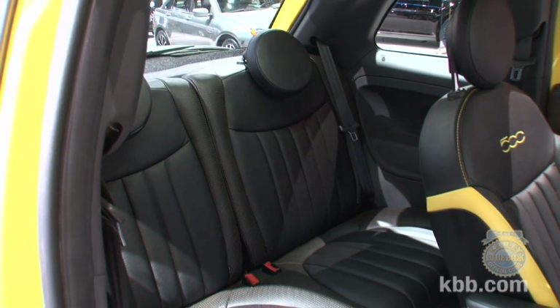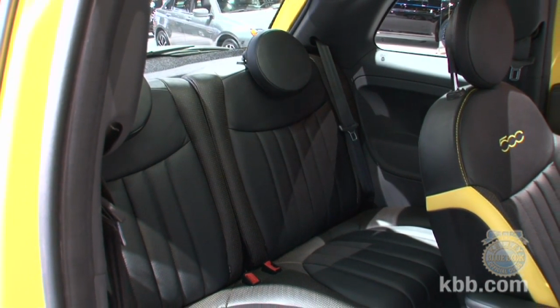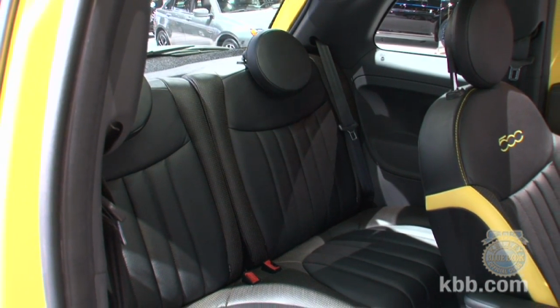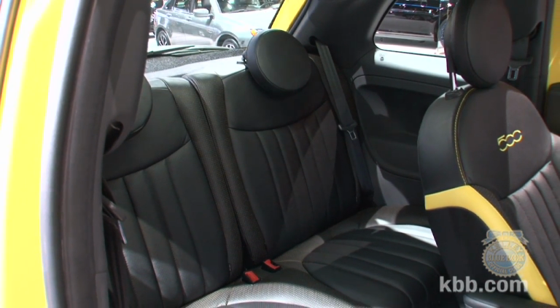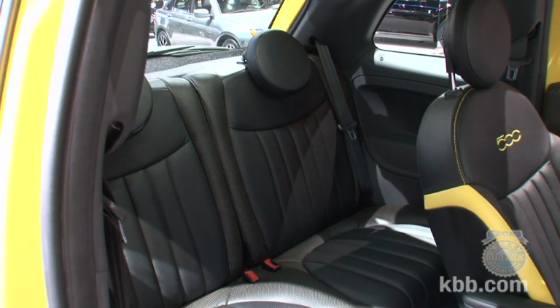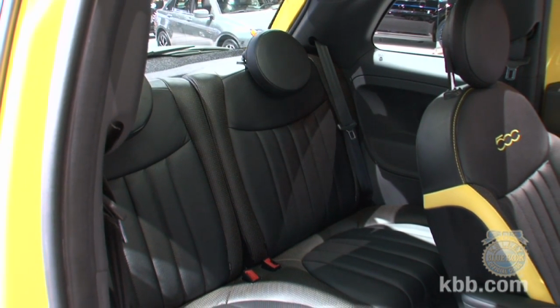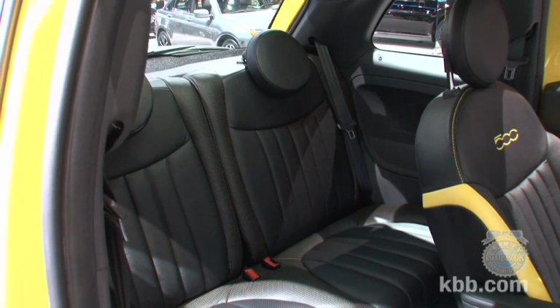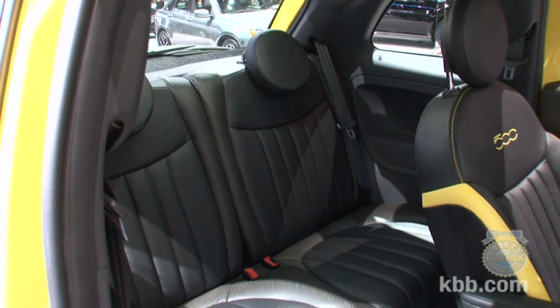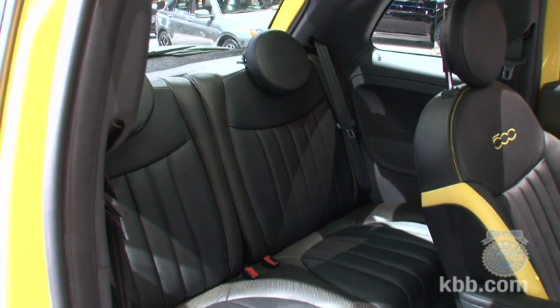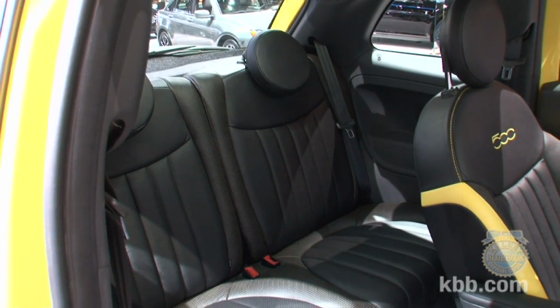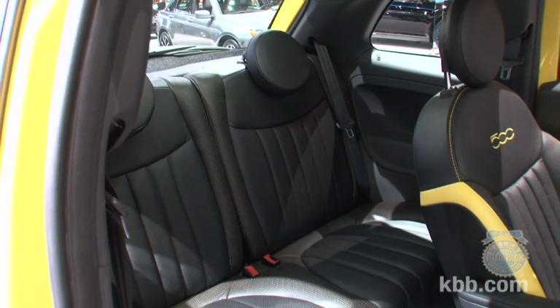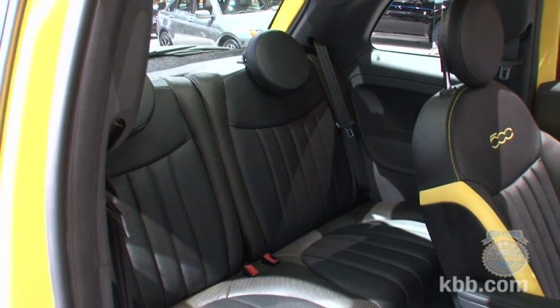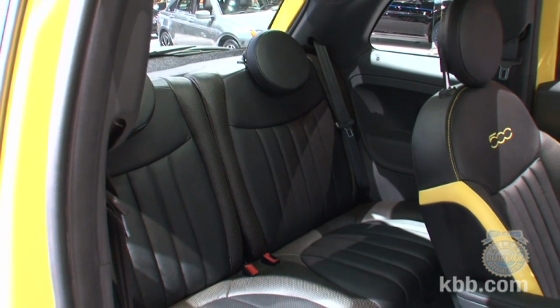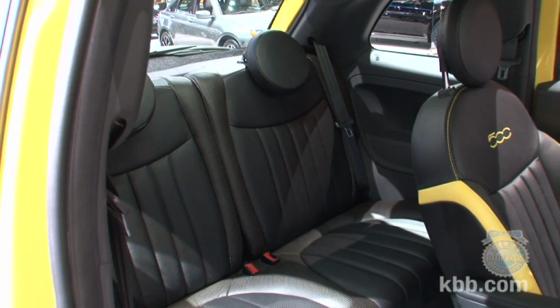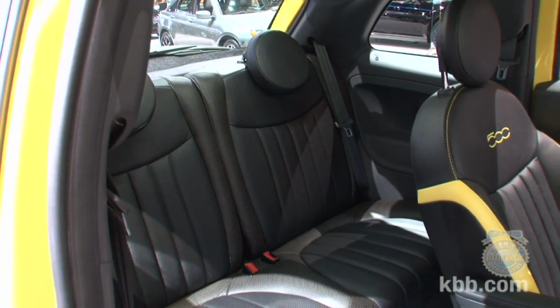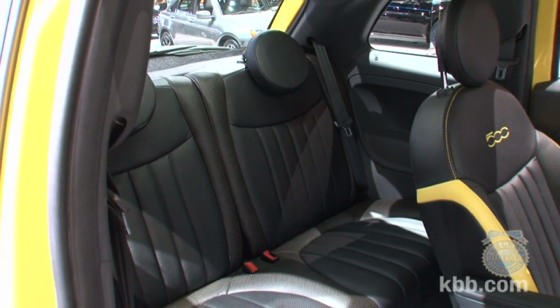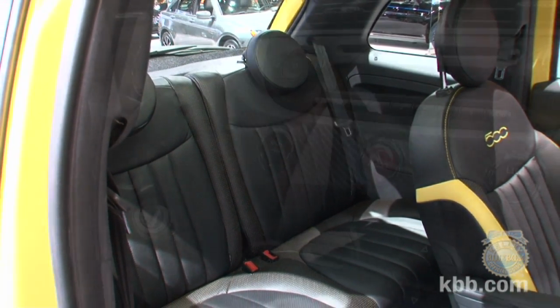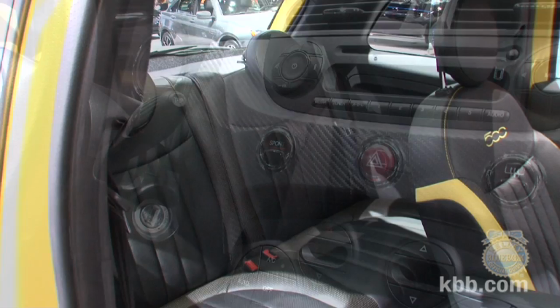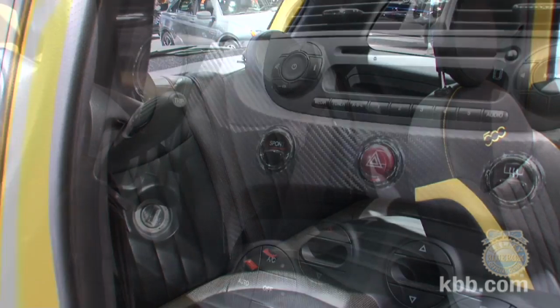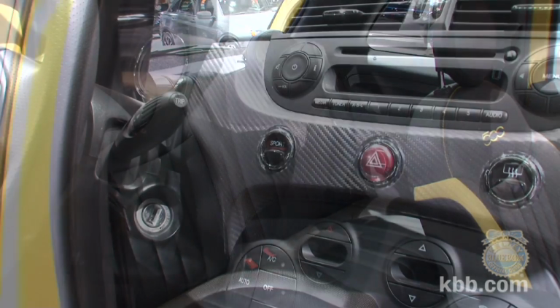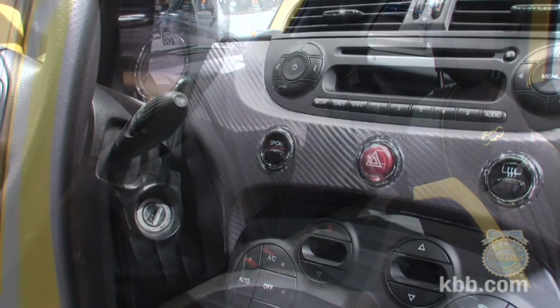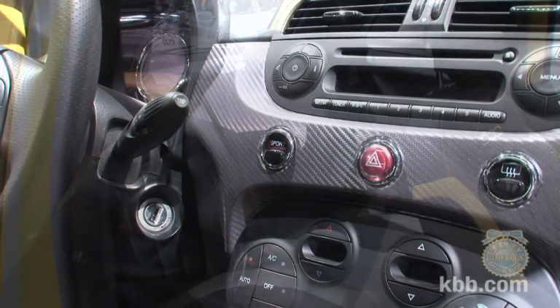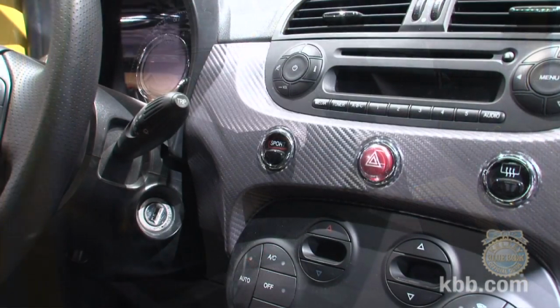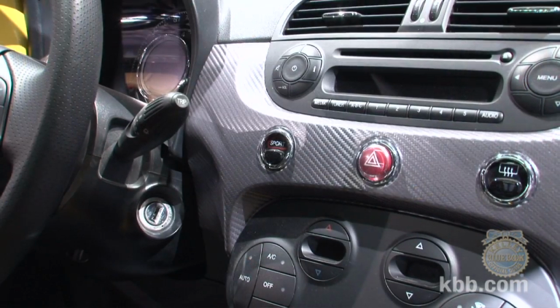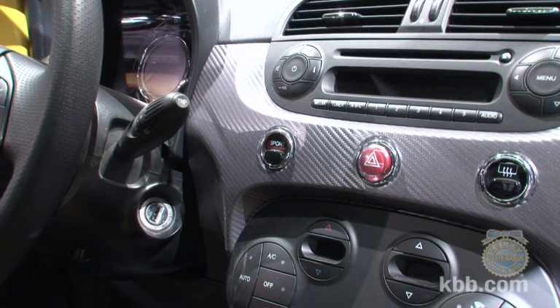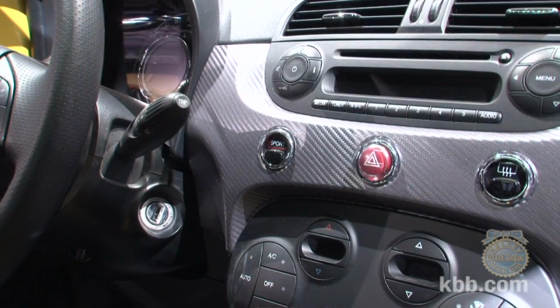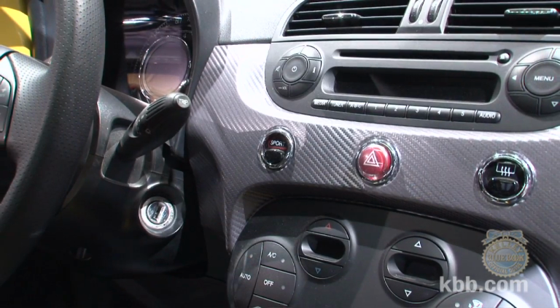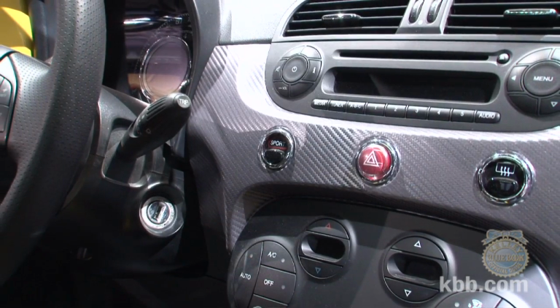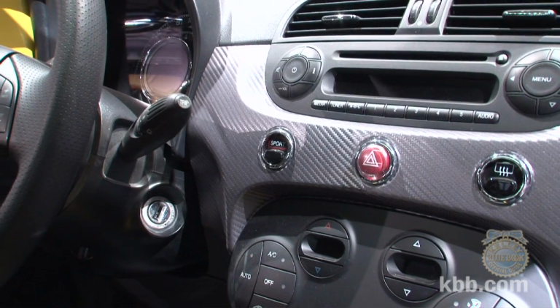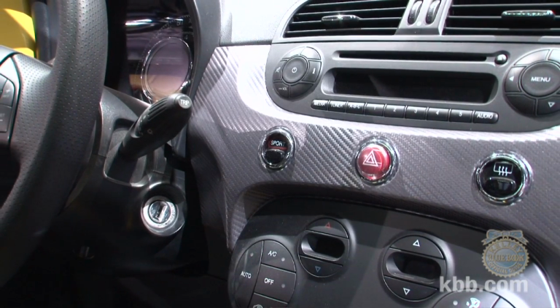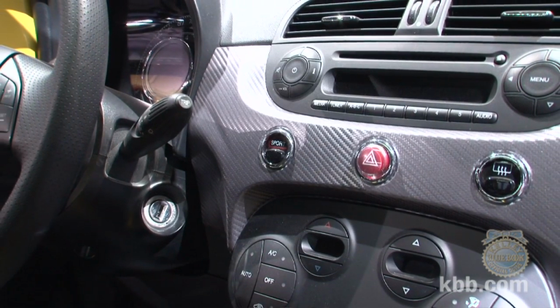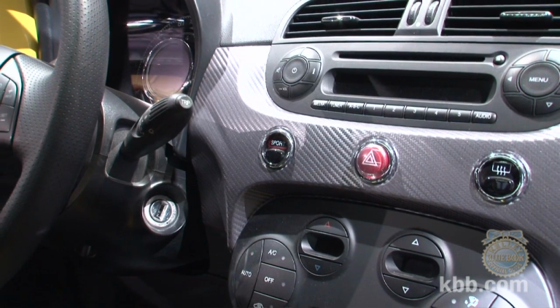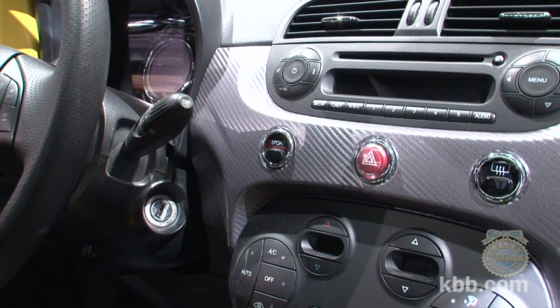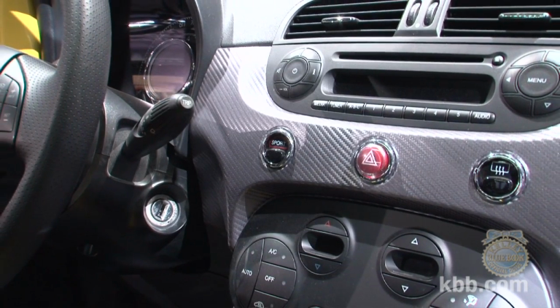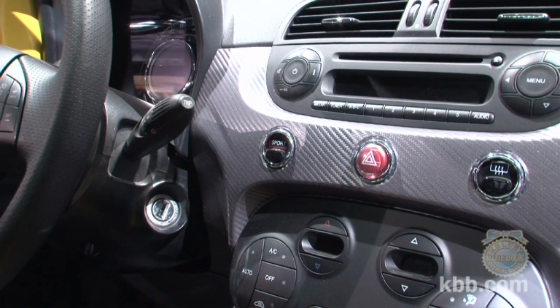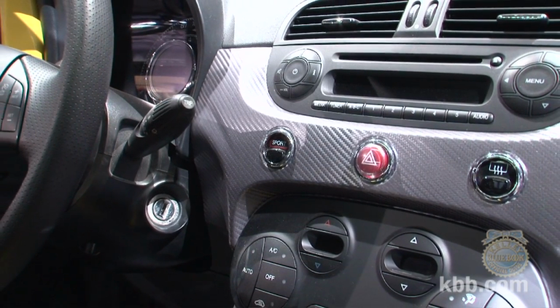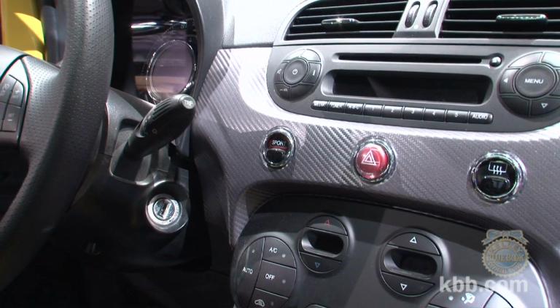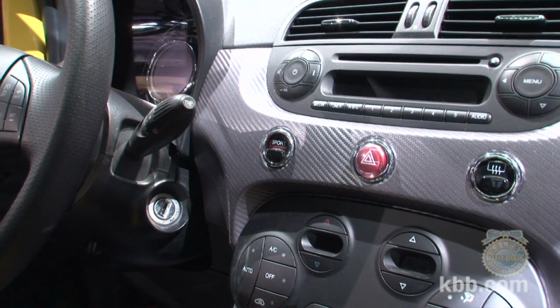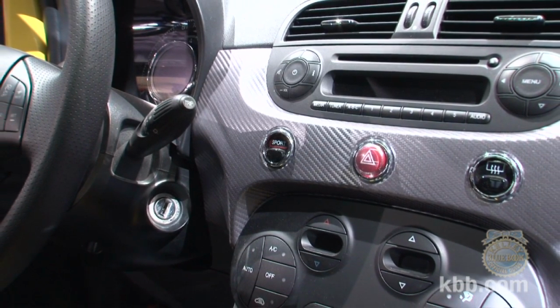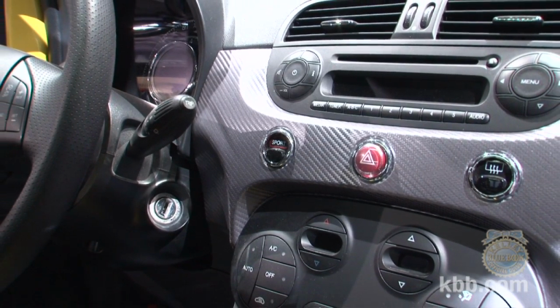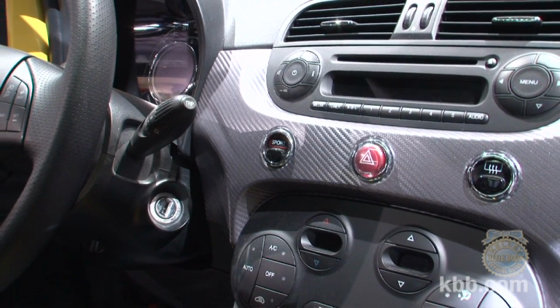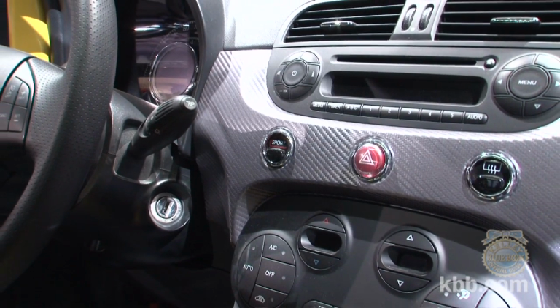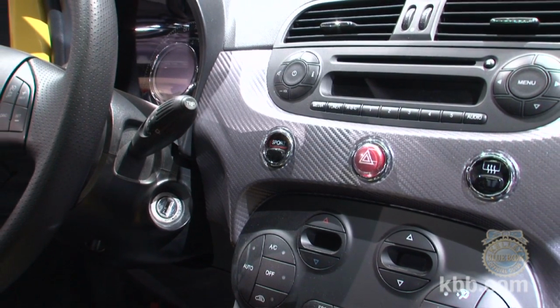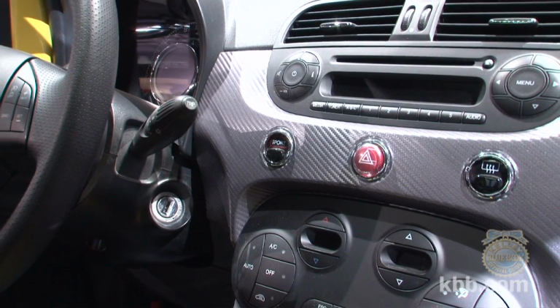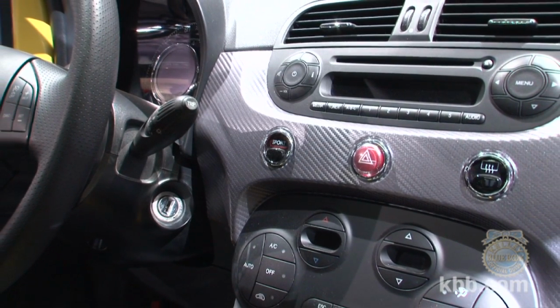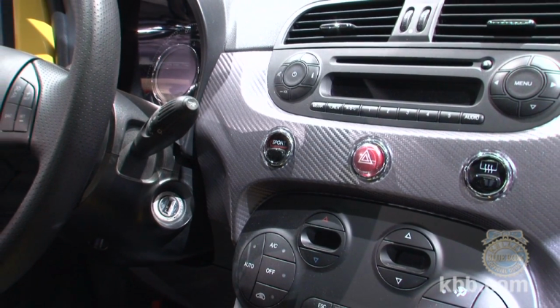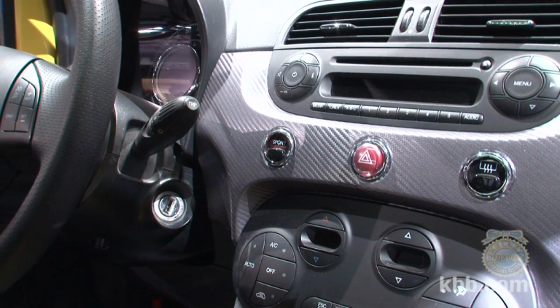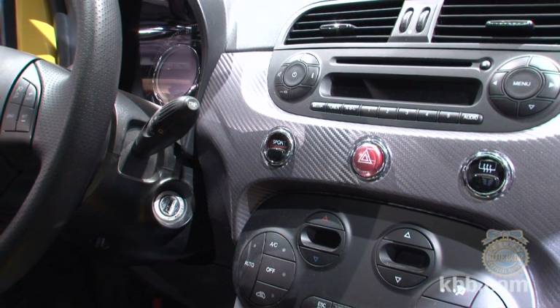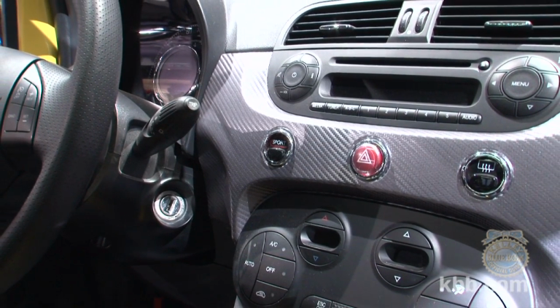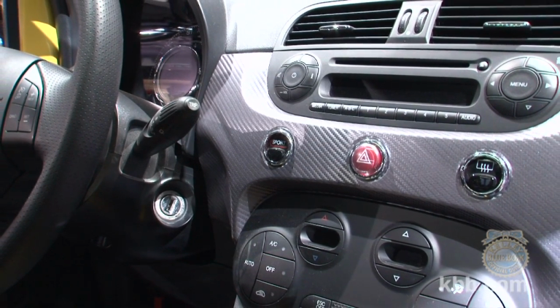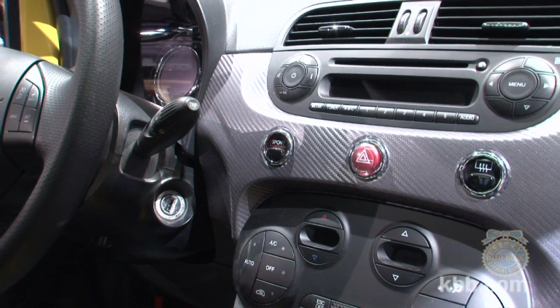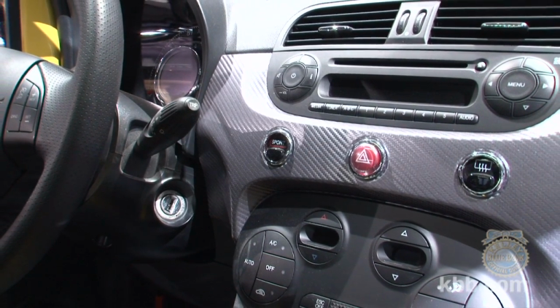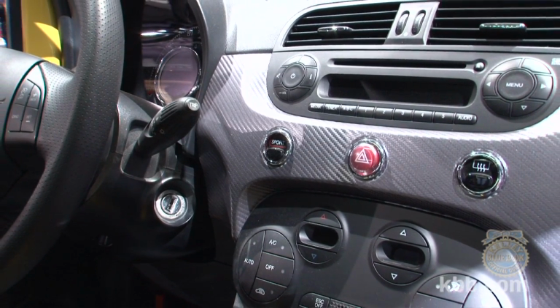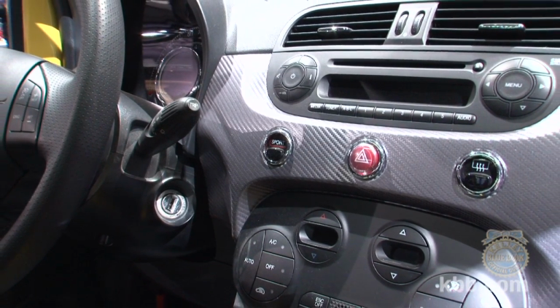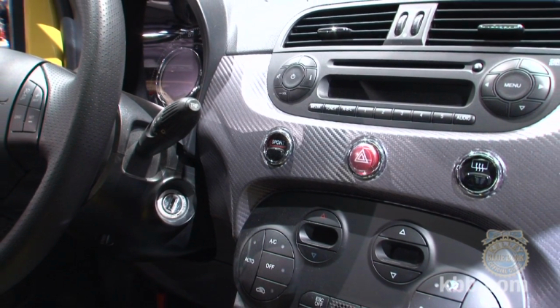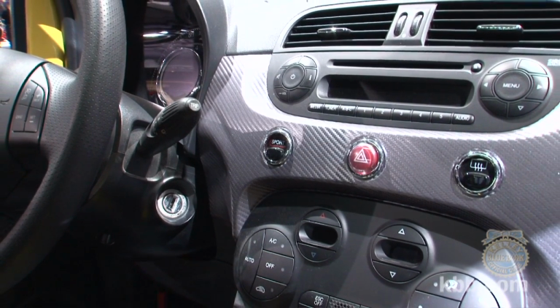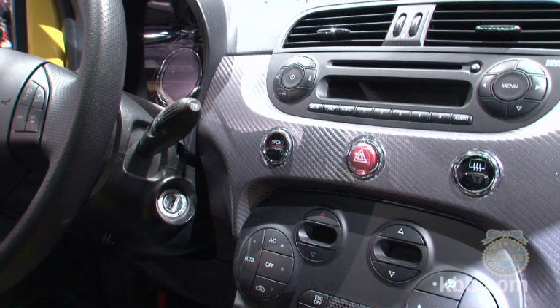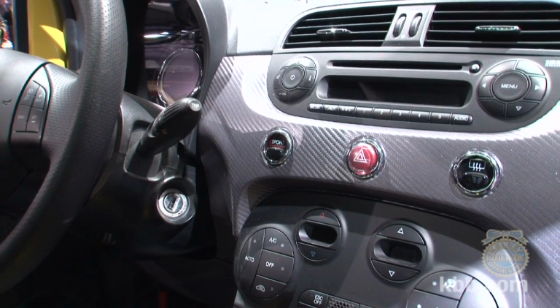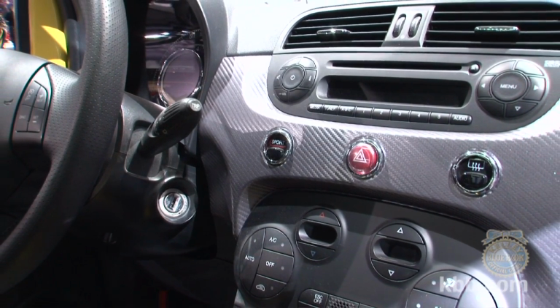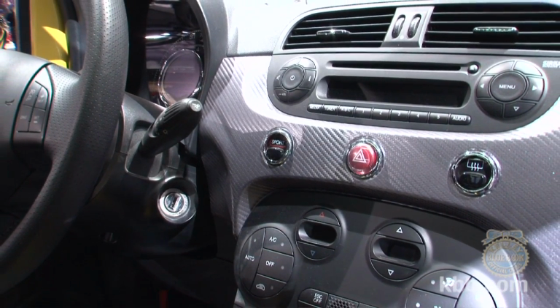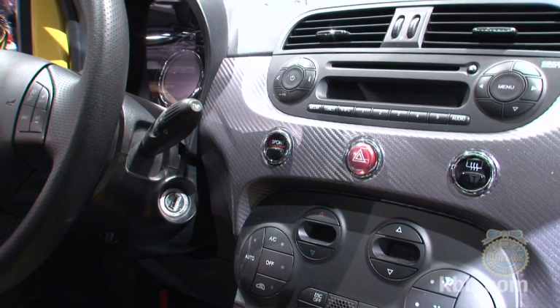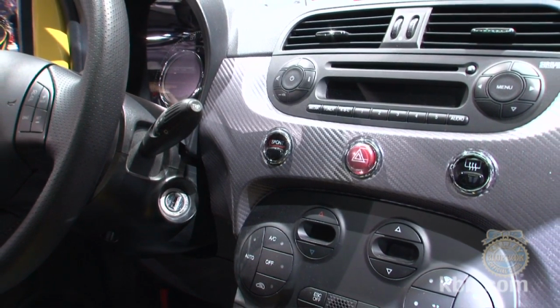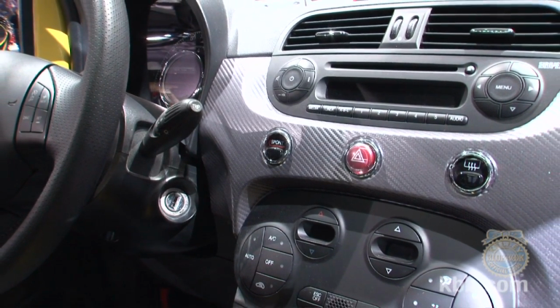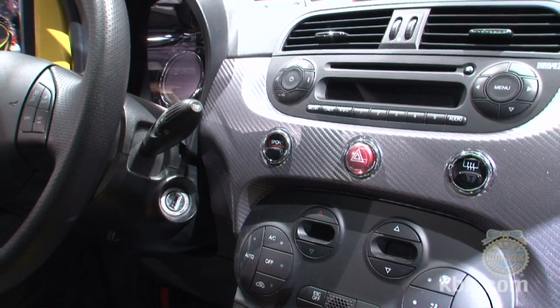a black shift knob, and a carbon fiber instrument panel decal that may look racy, but technically only makes the car heavier, even if only slightly.